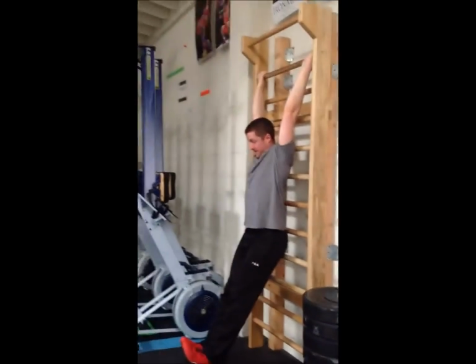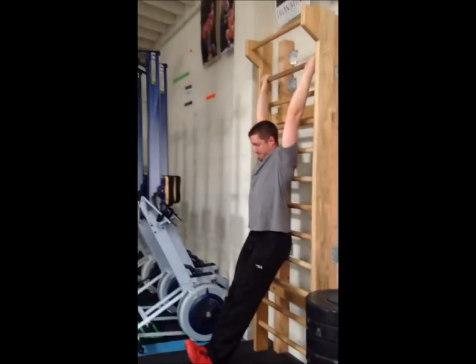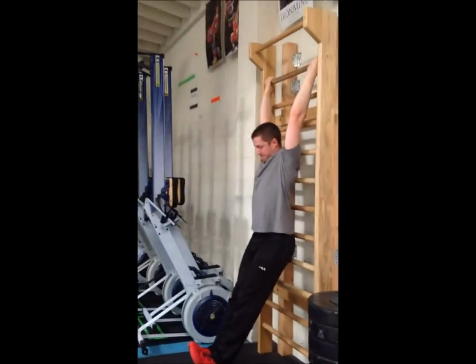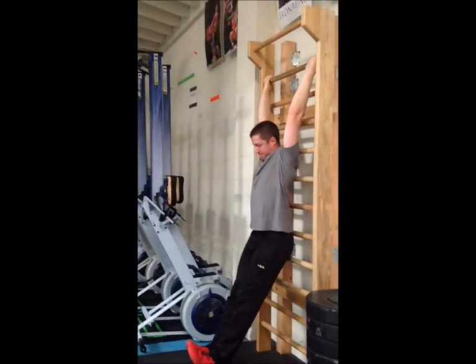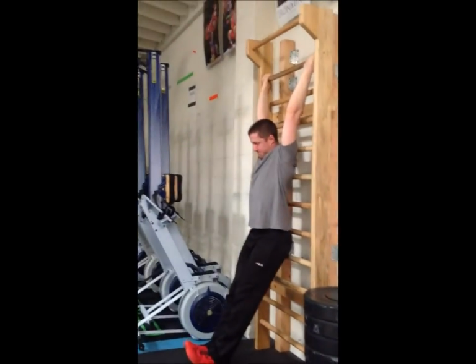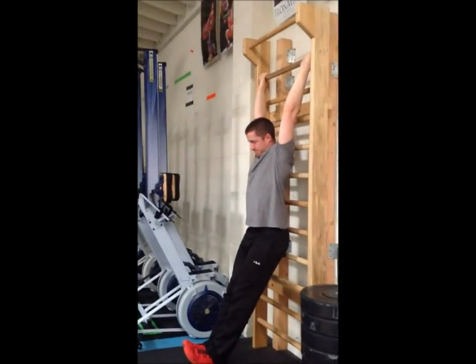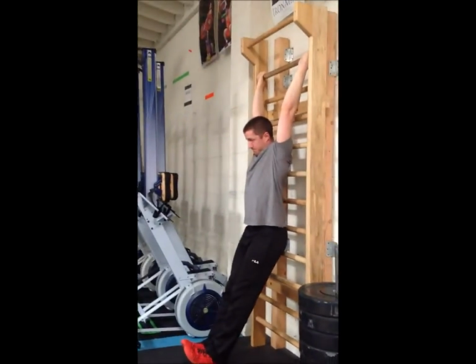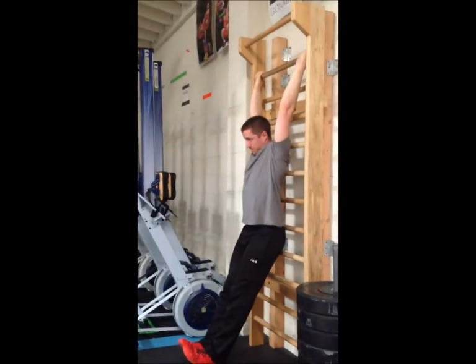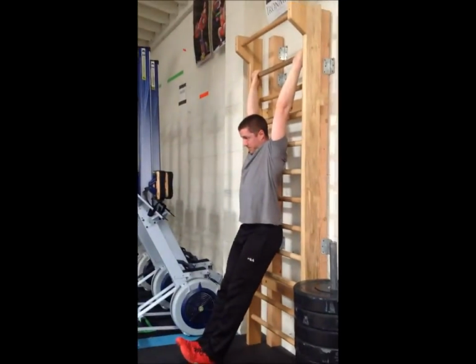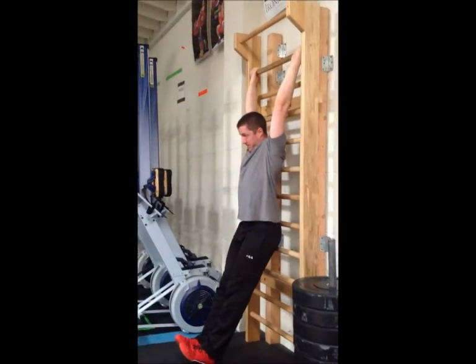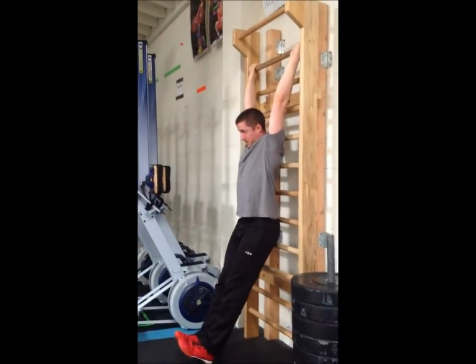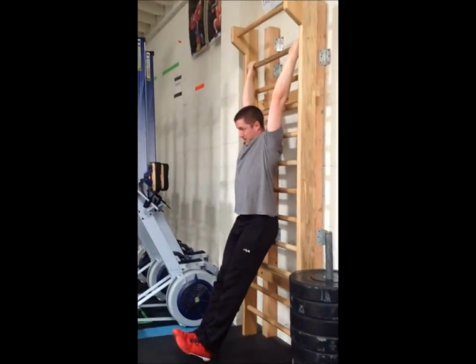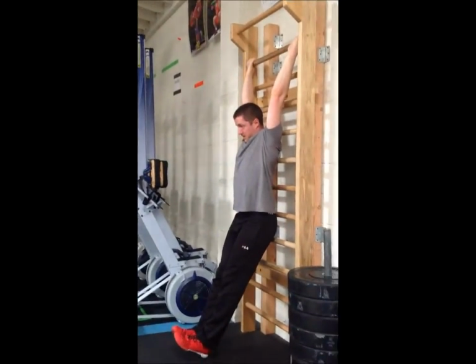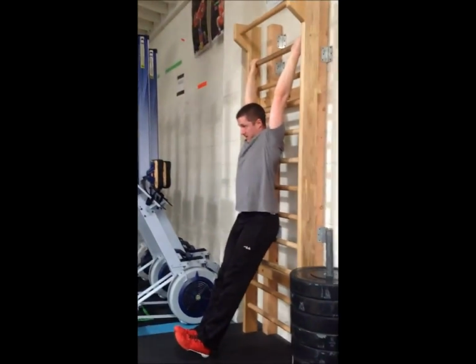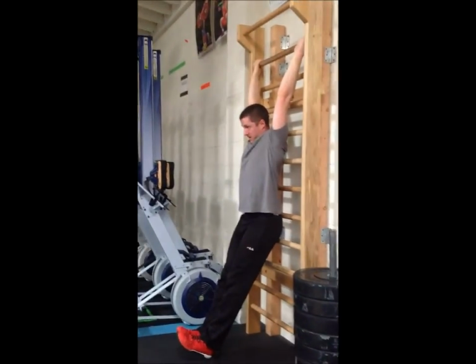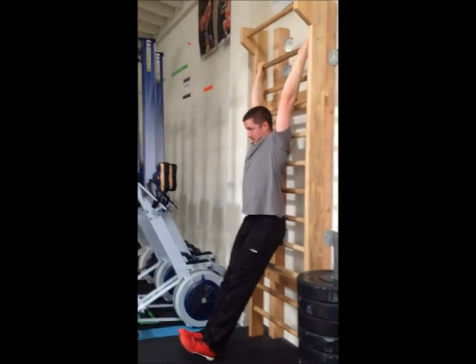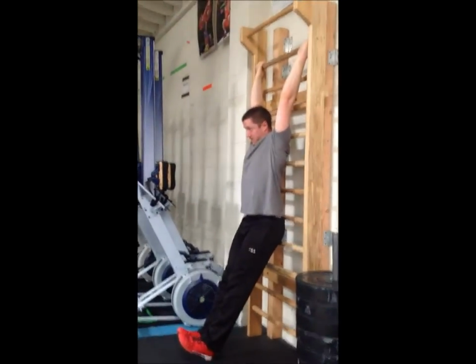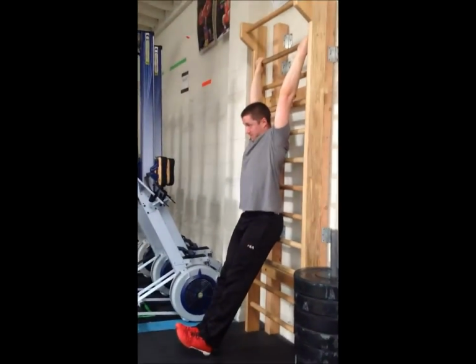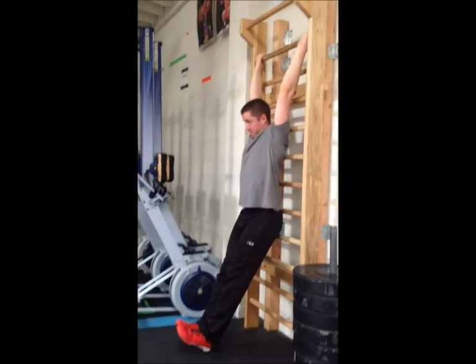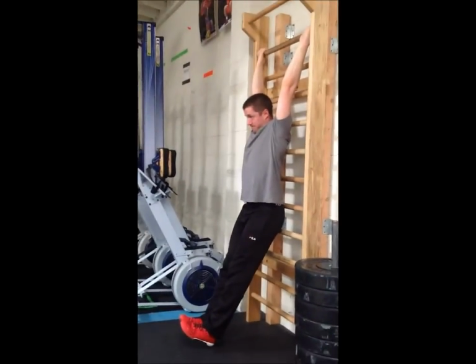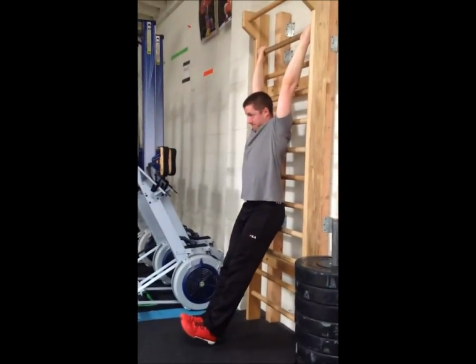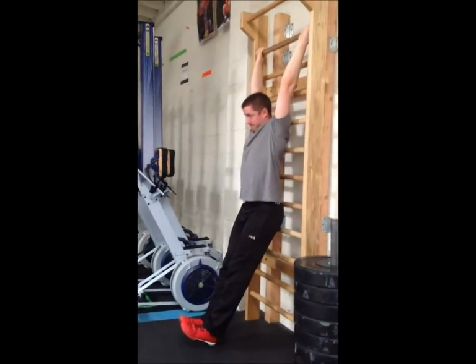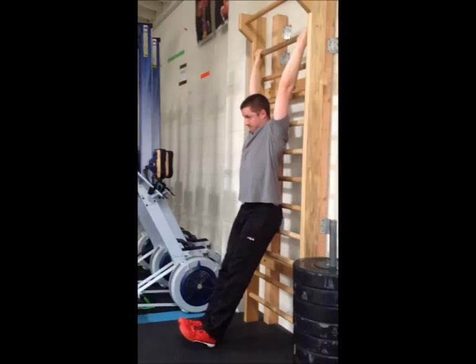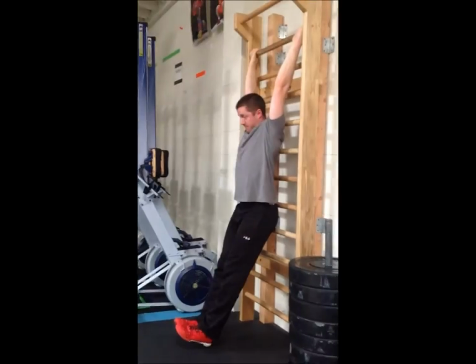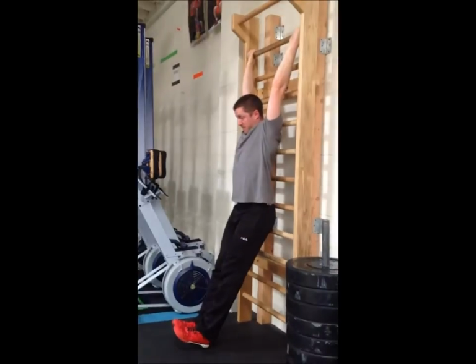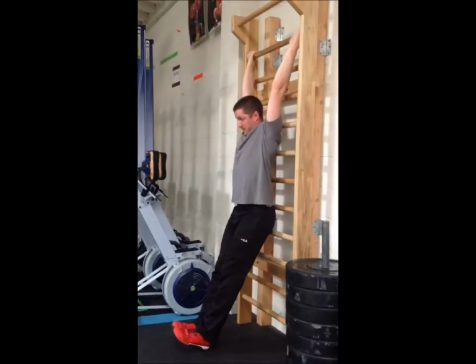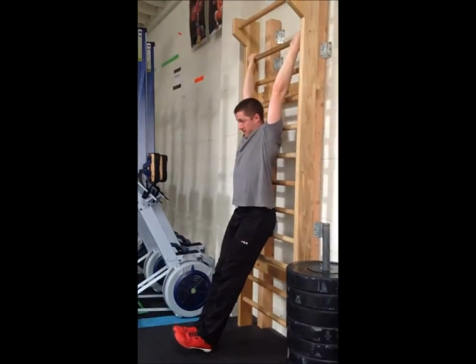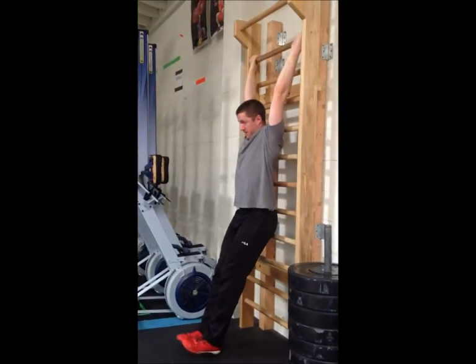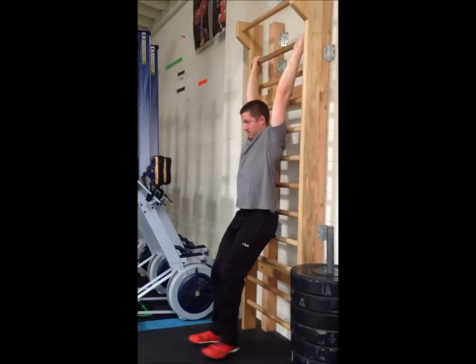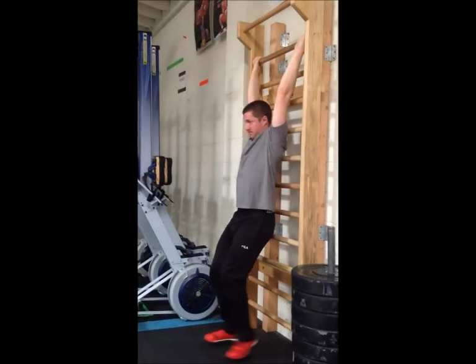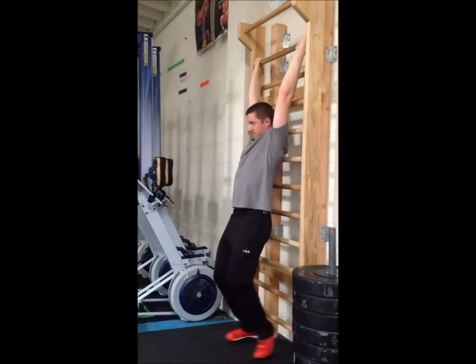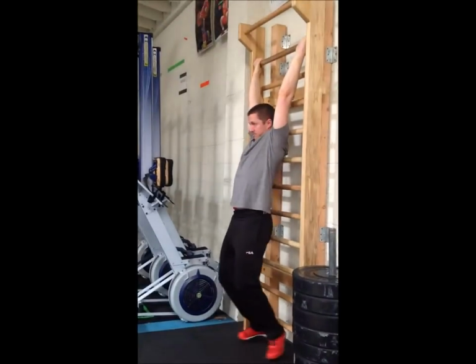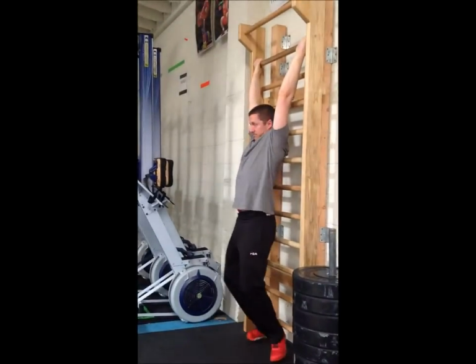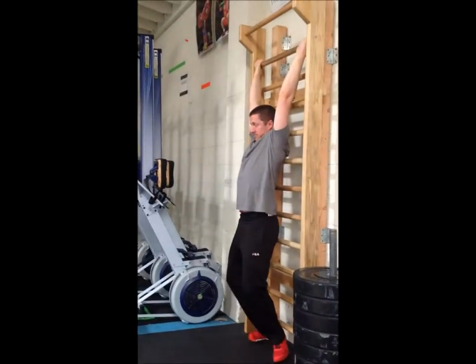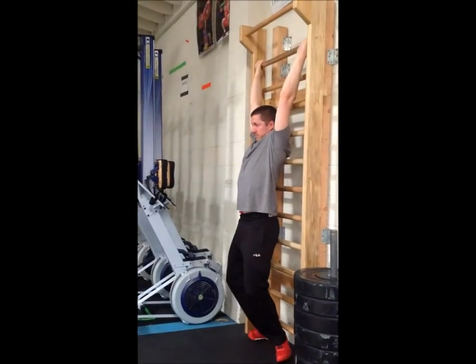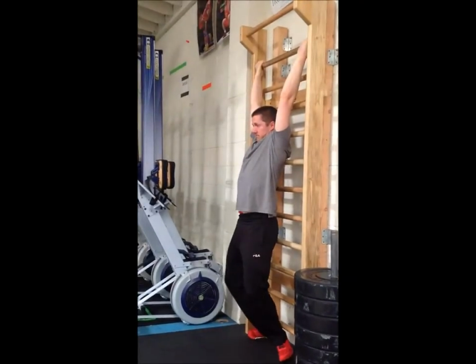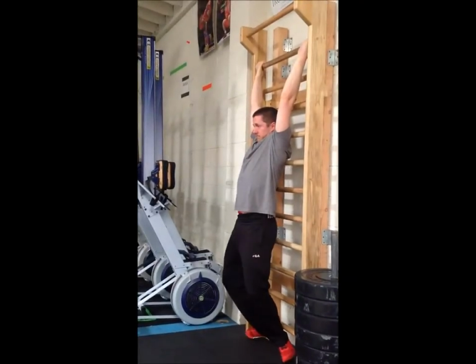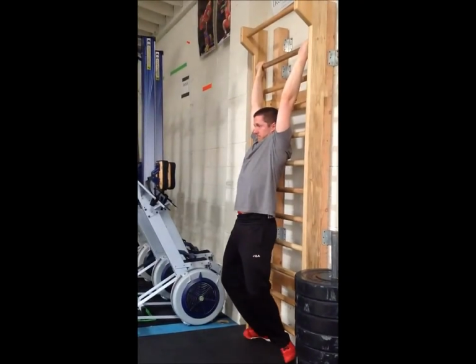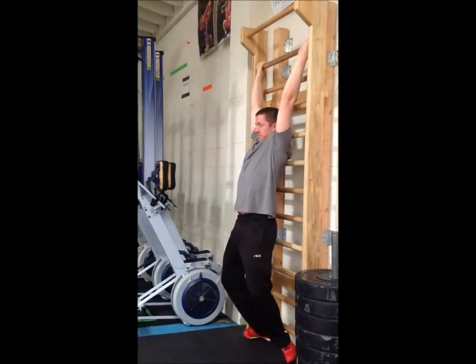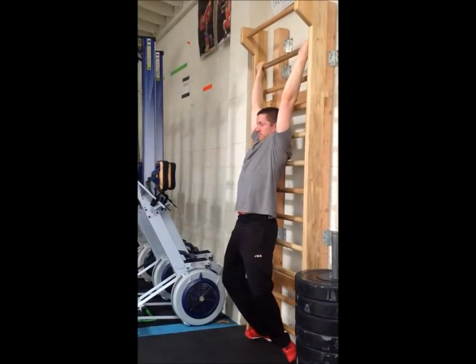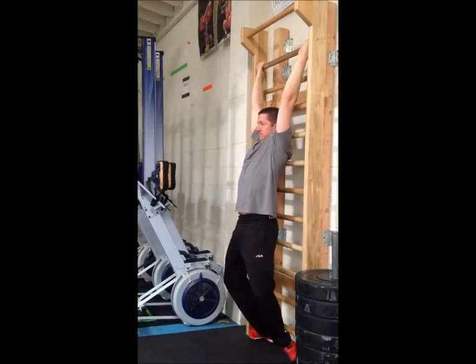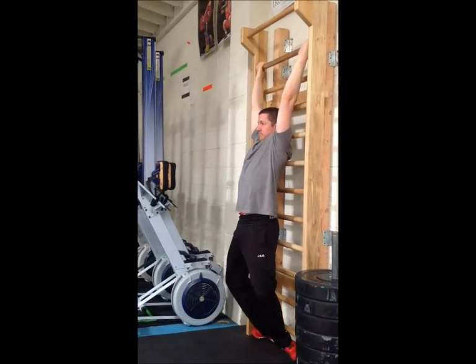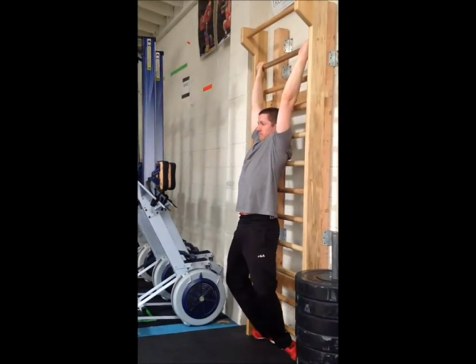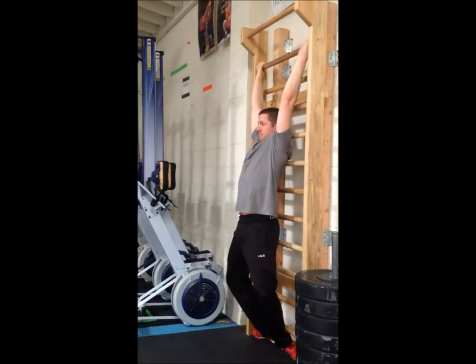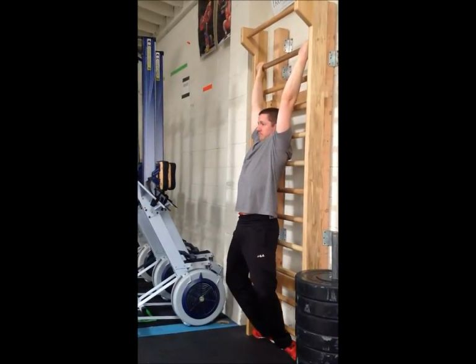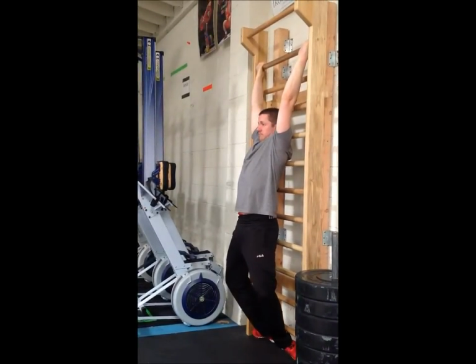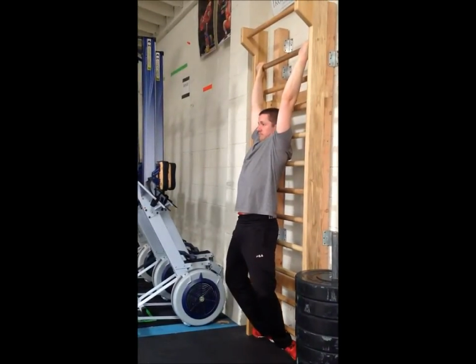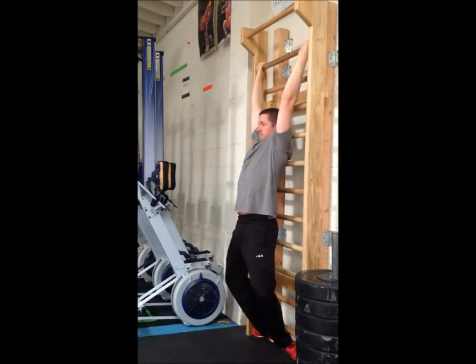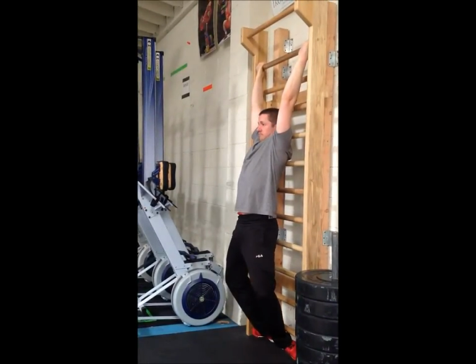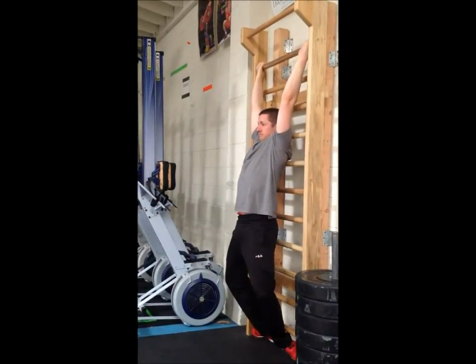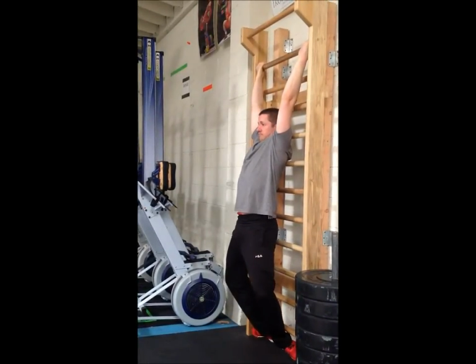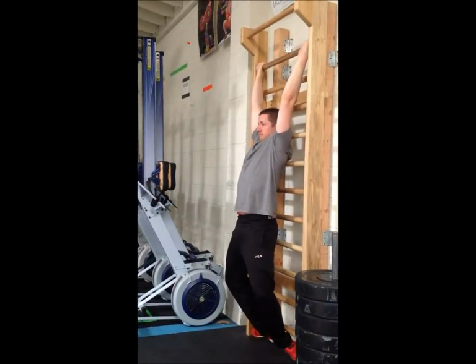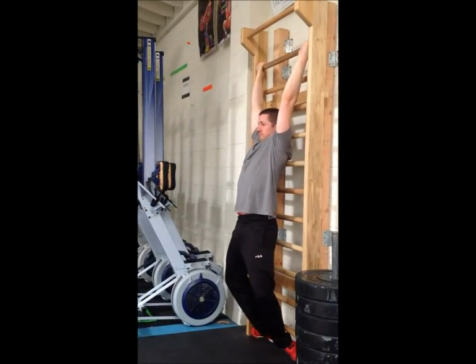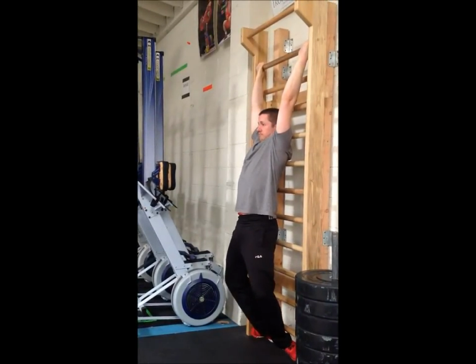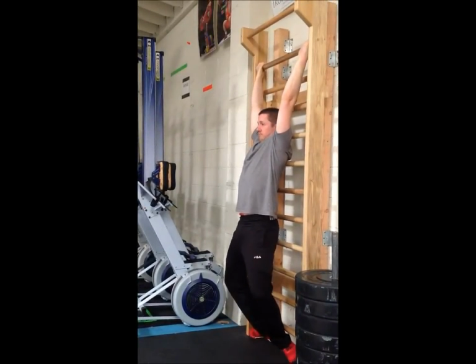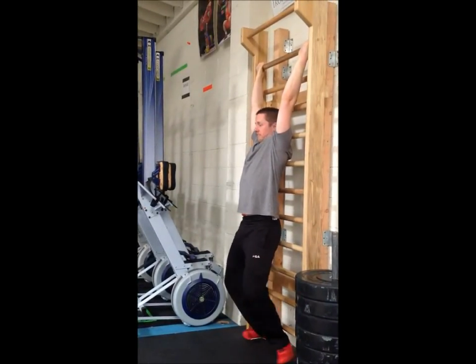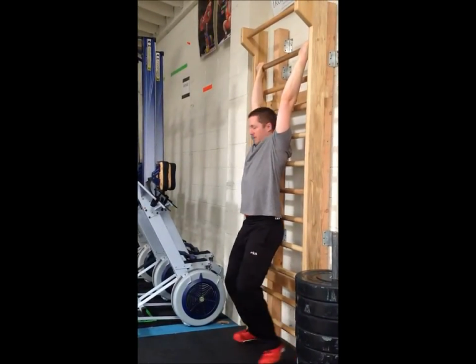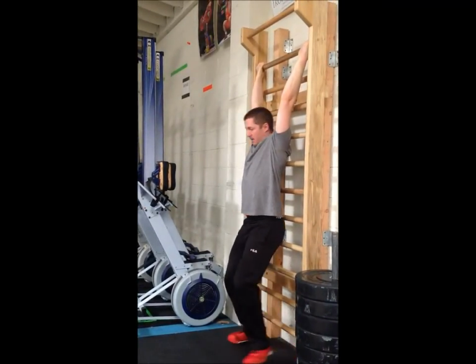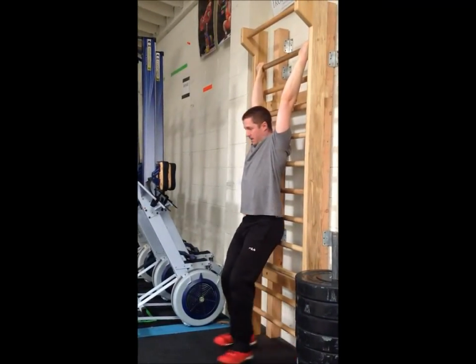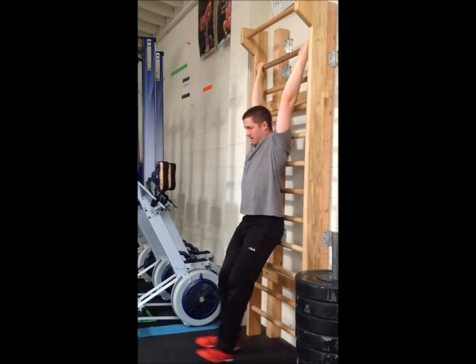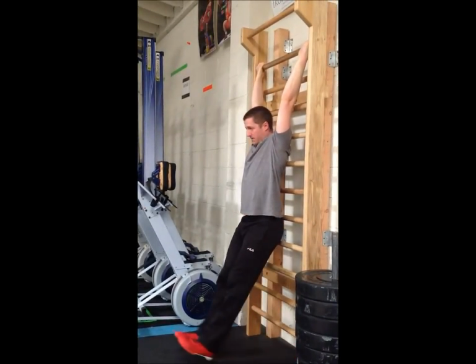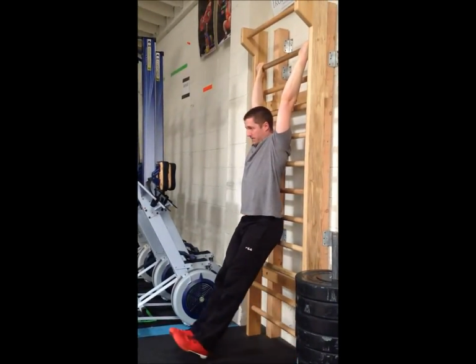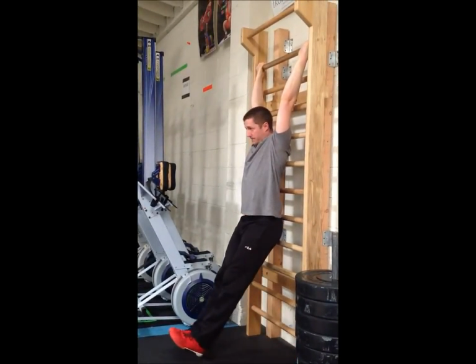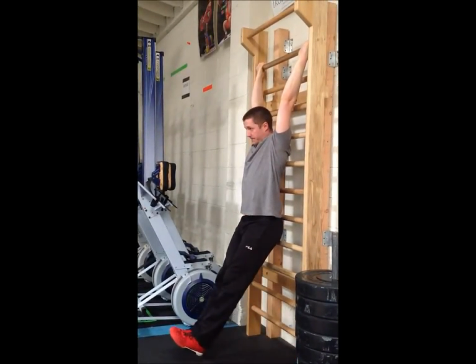He focuses on his shoulders opening up, so he's not just gonna lose his back. Eric, do an example of that — lose your back a little bit. So we're really trying to keep everything nice and flat against the bar.